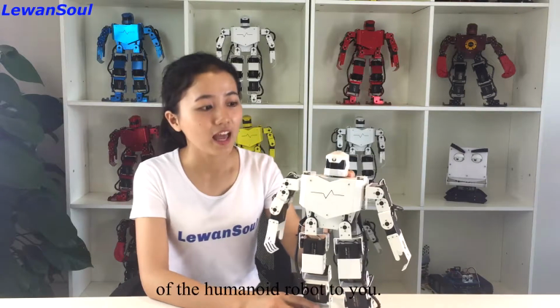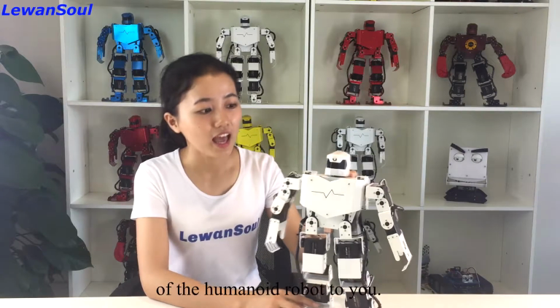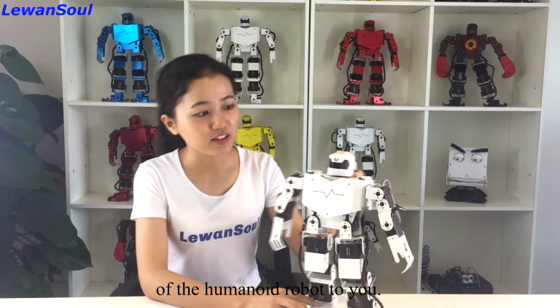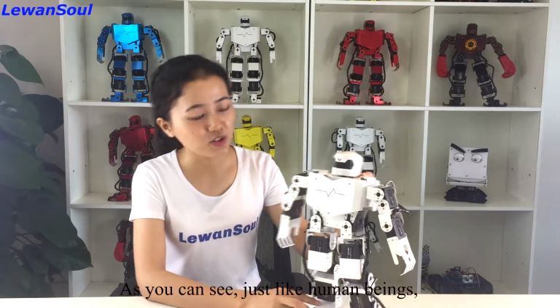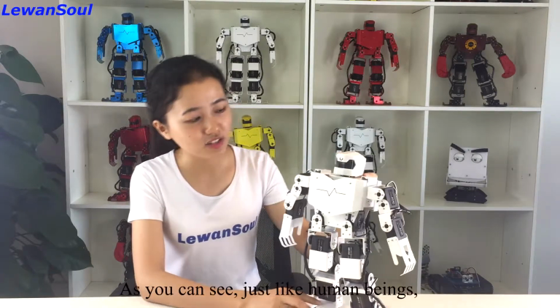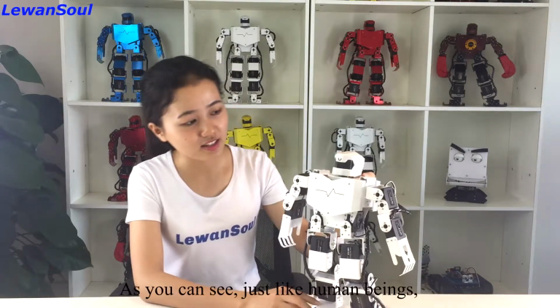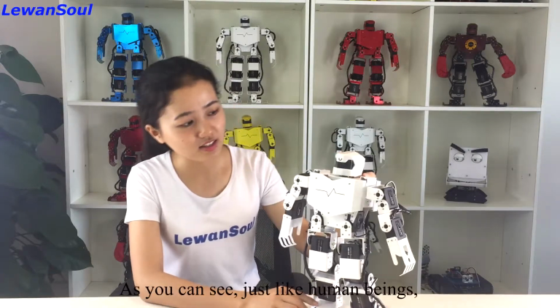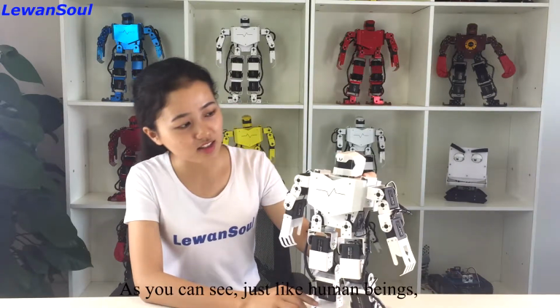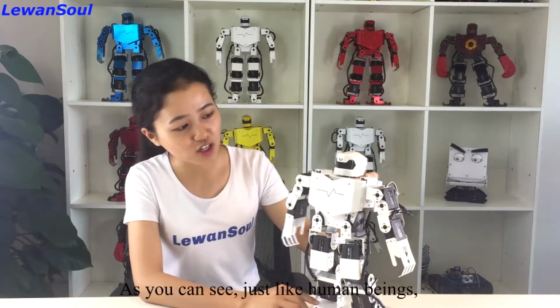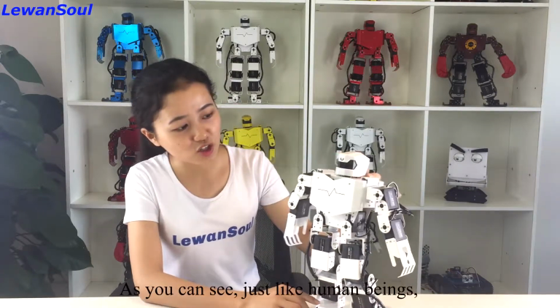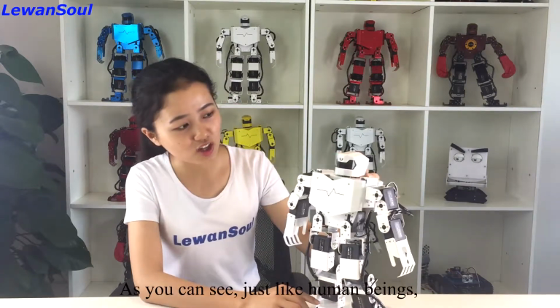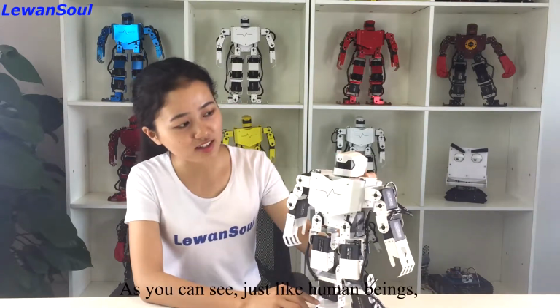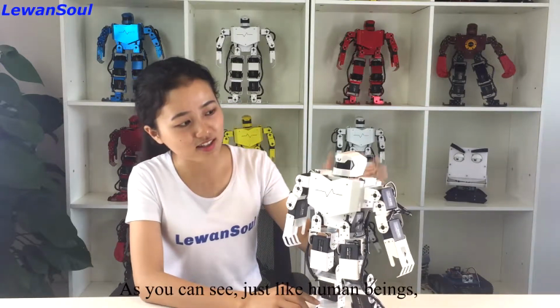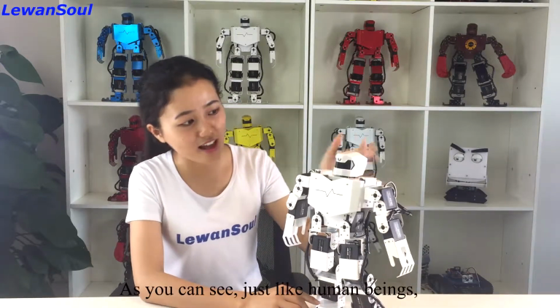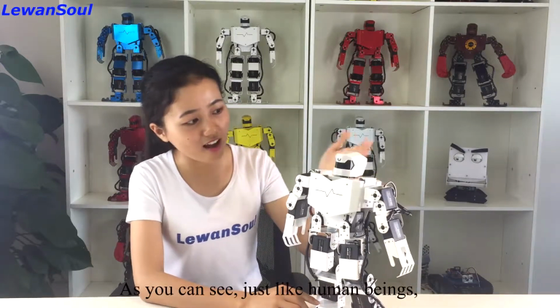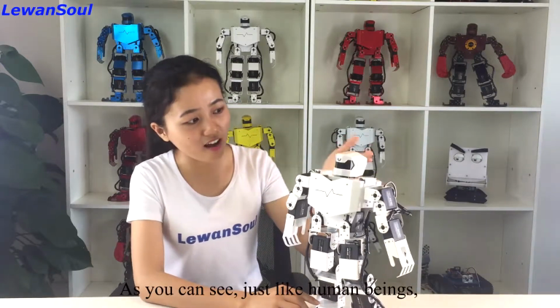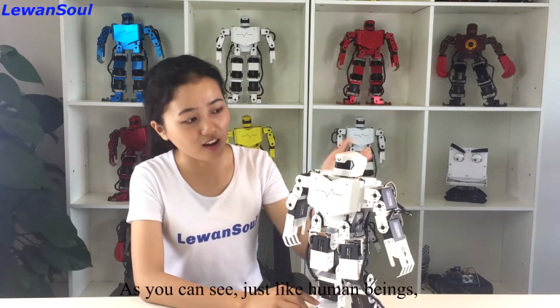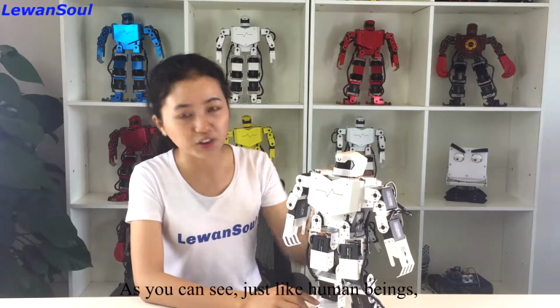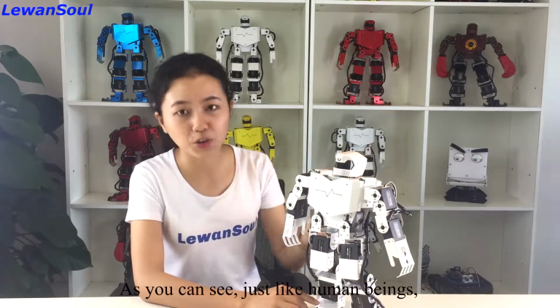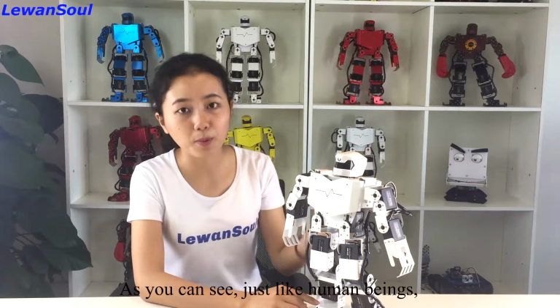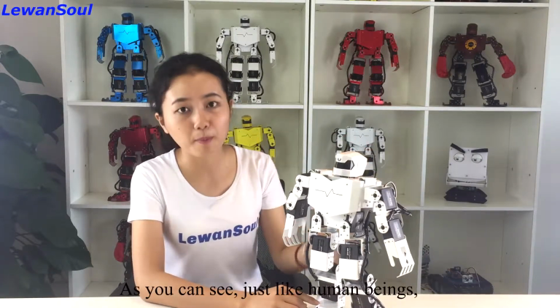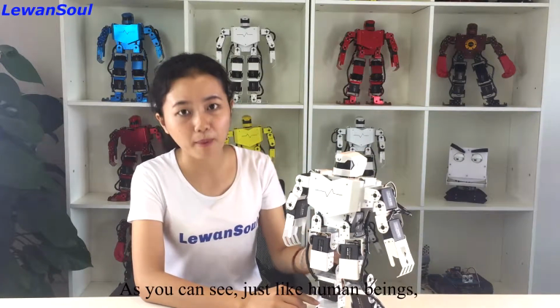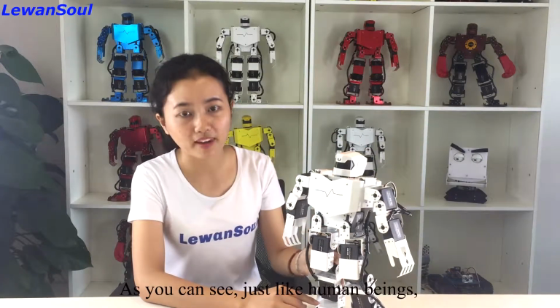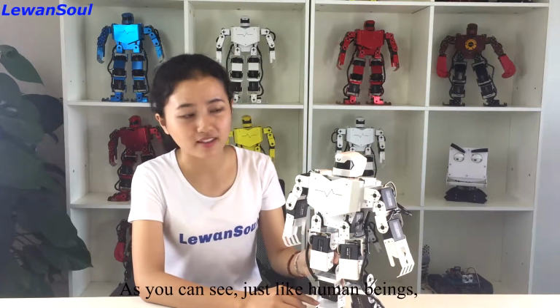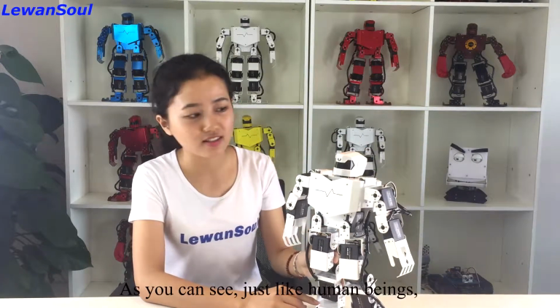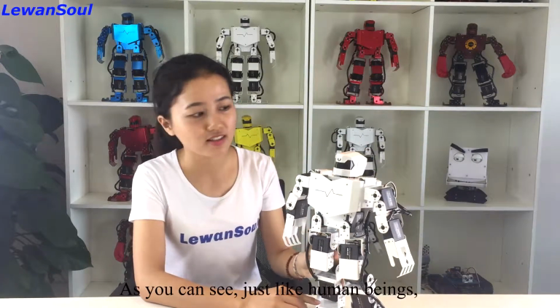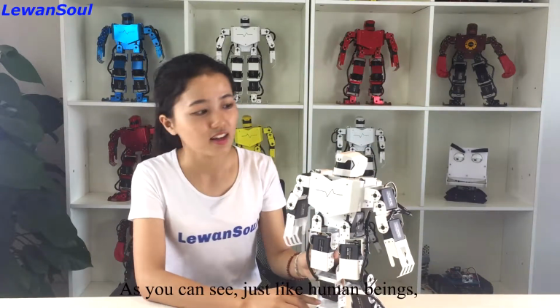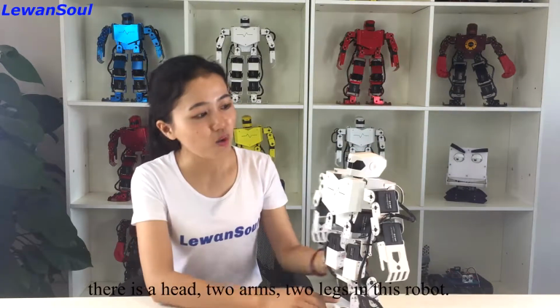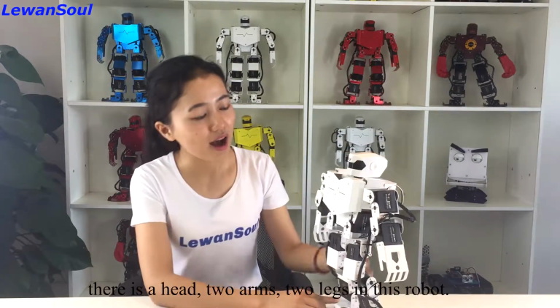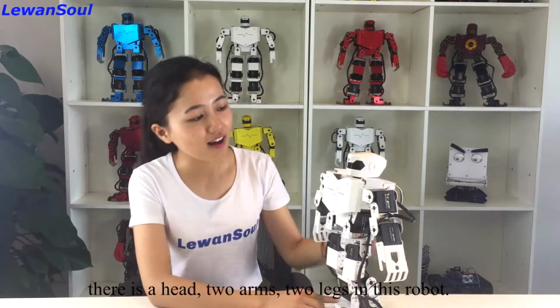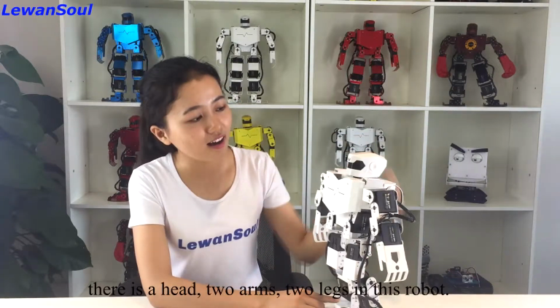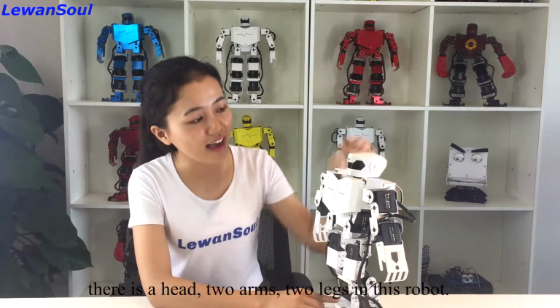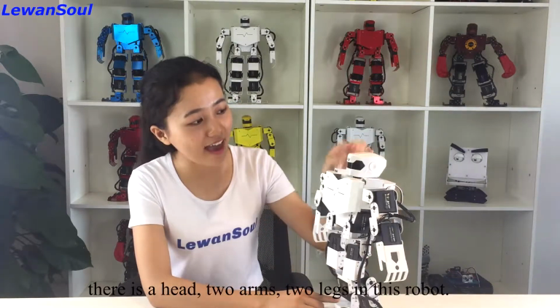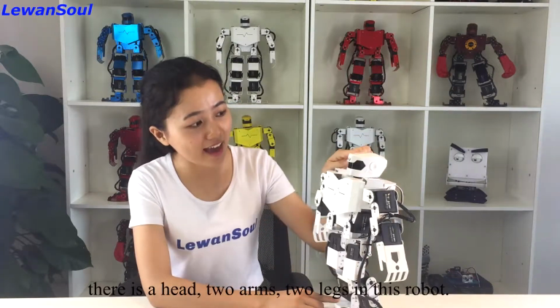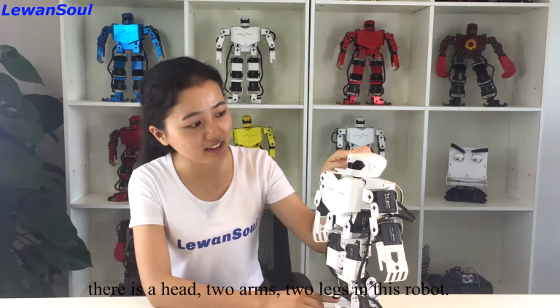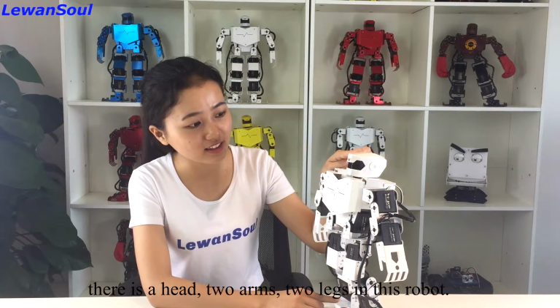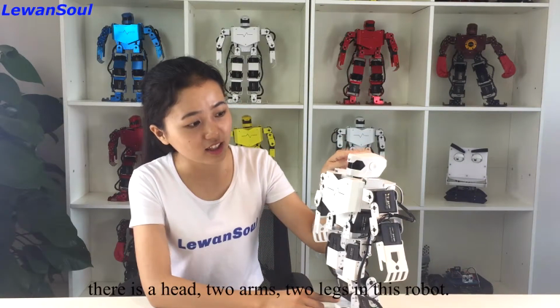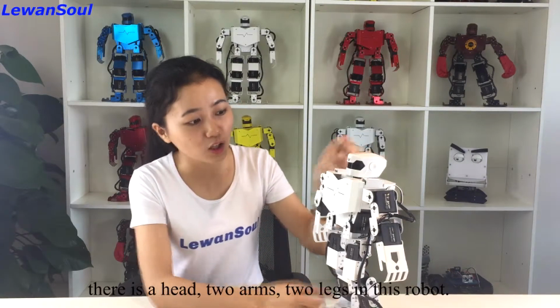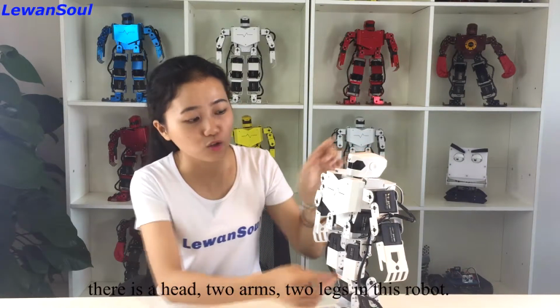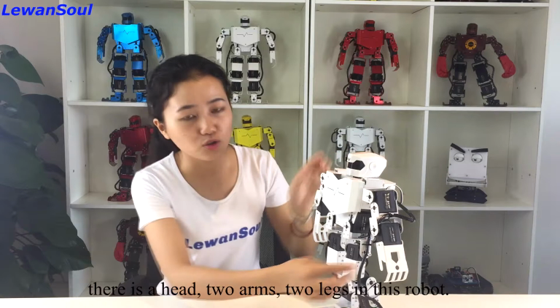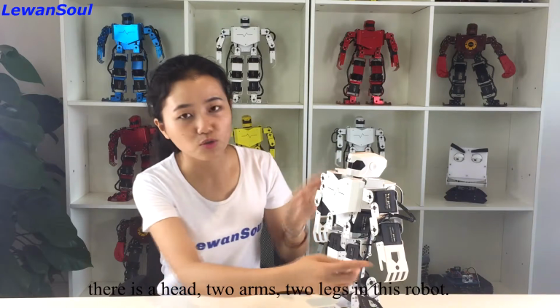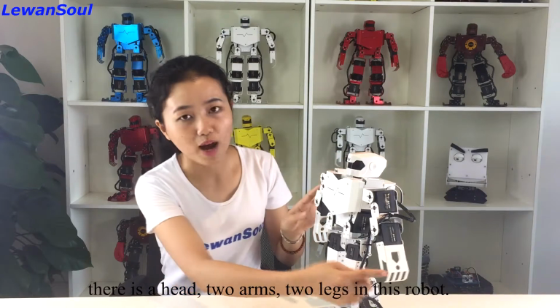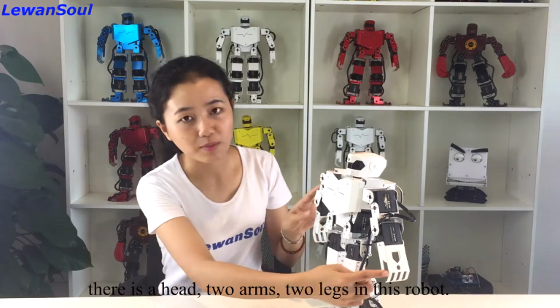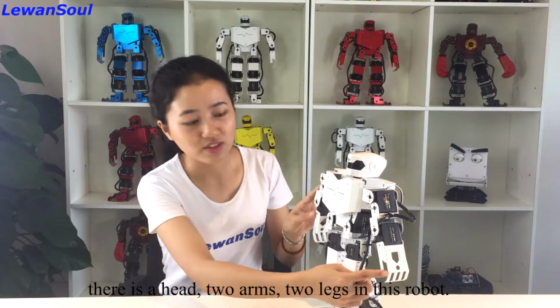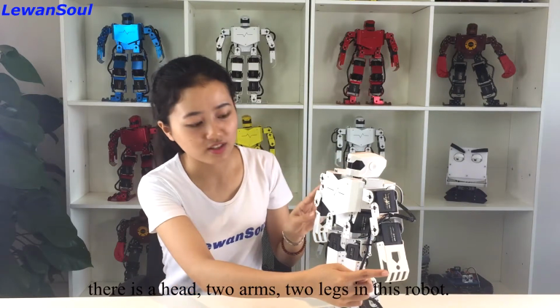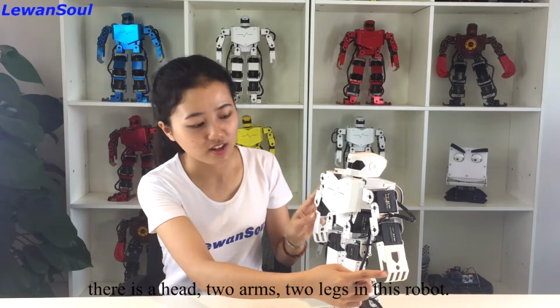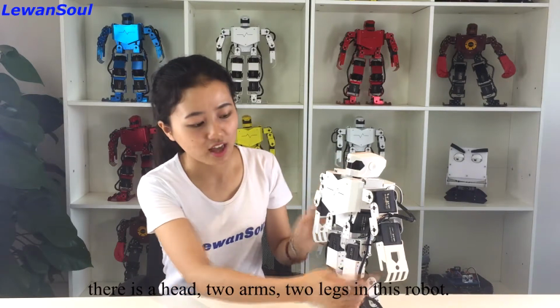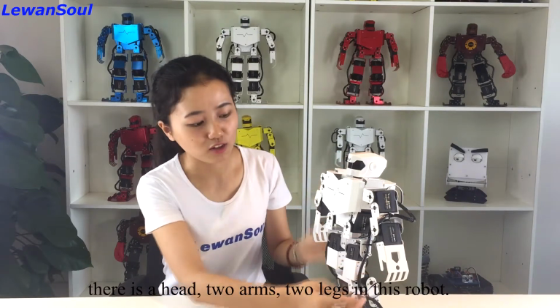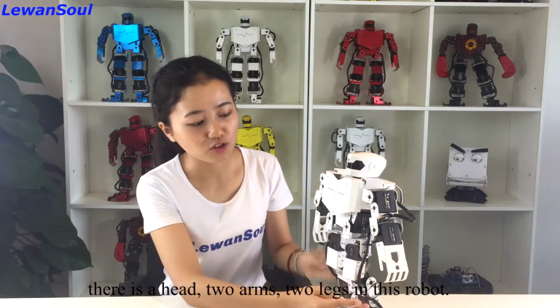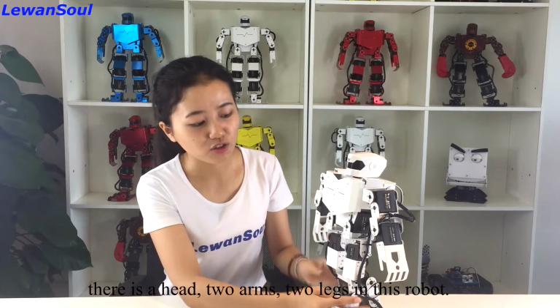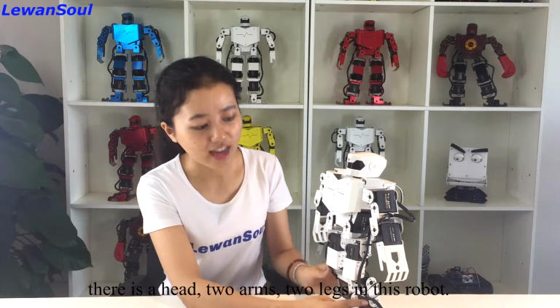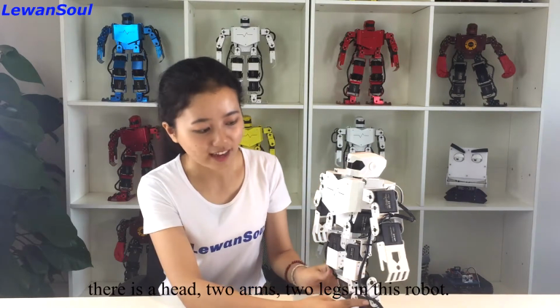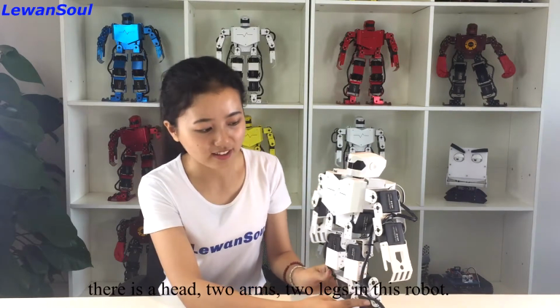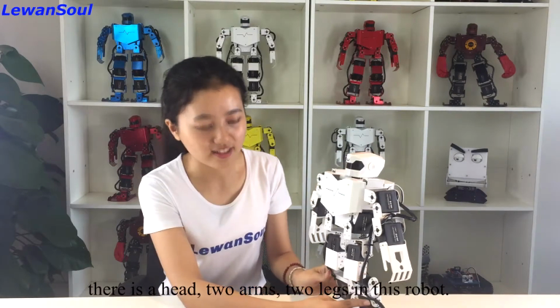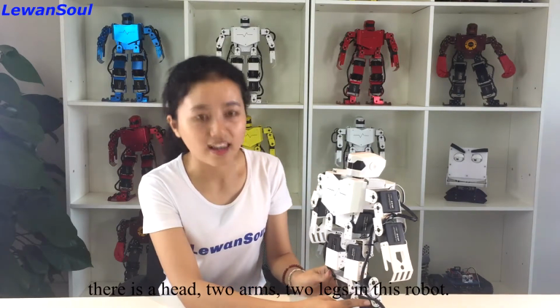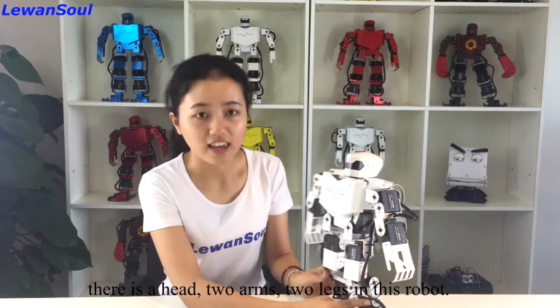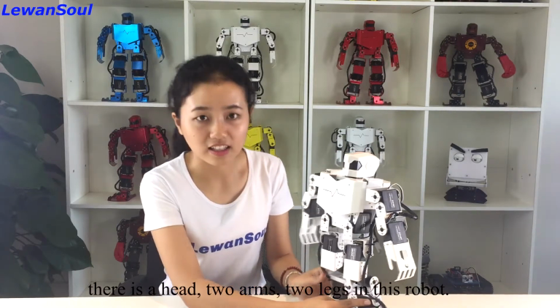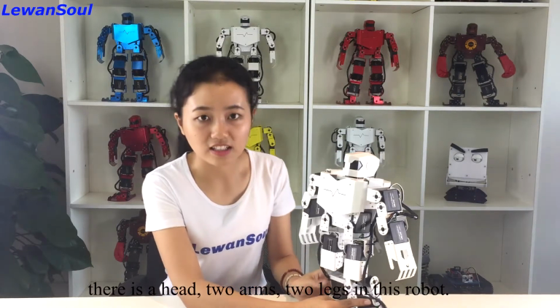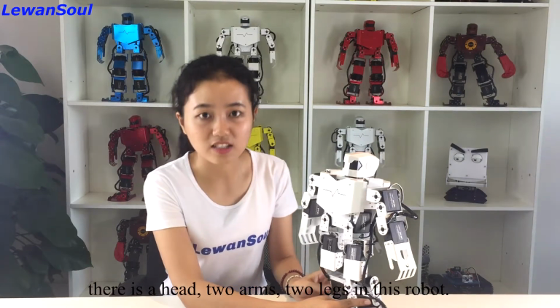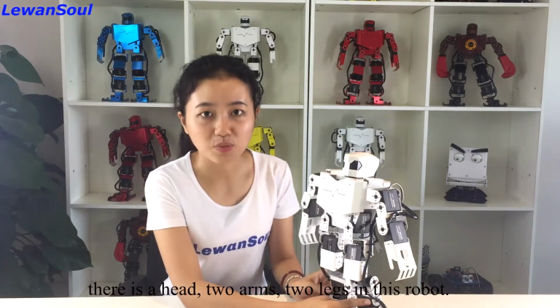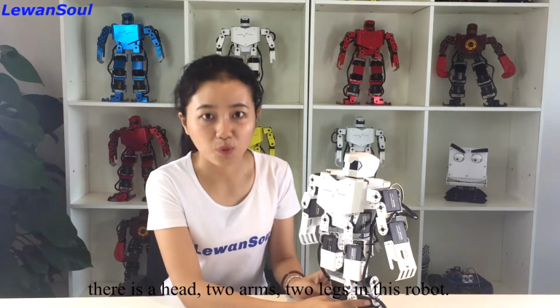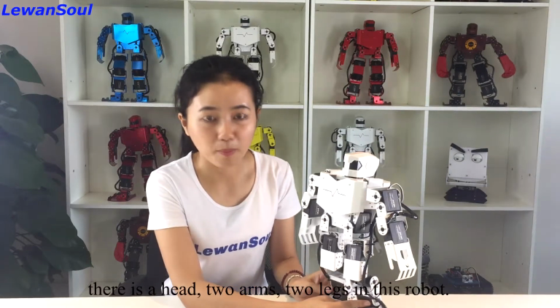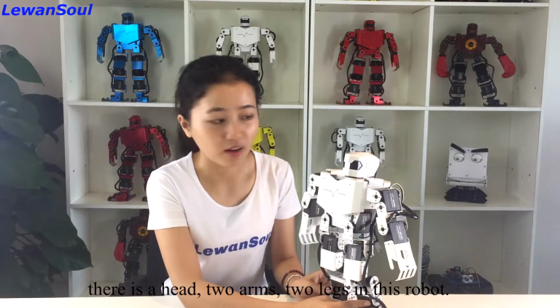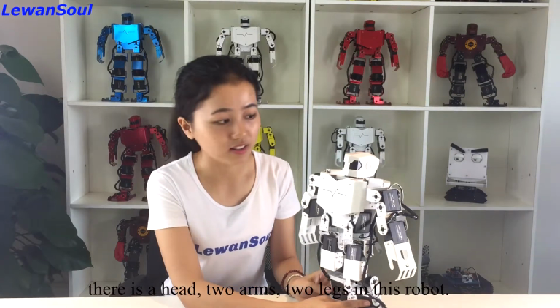As you can see, just like a human being, there are a head, two arms and two legs in this robot.